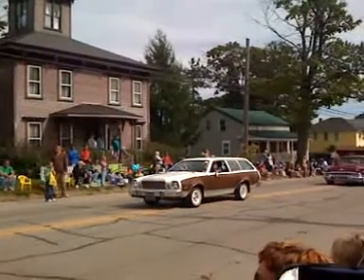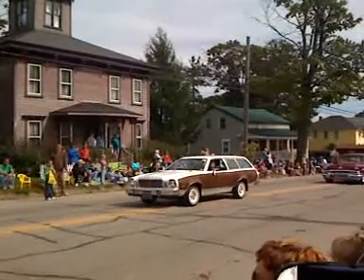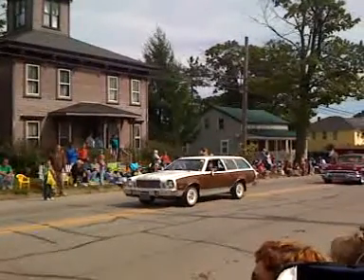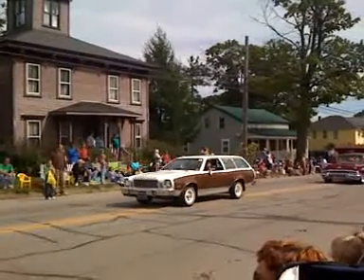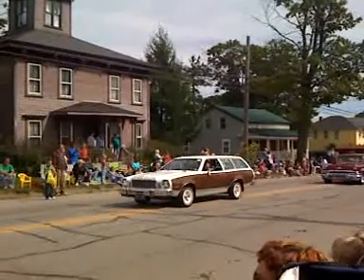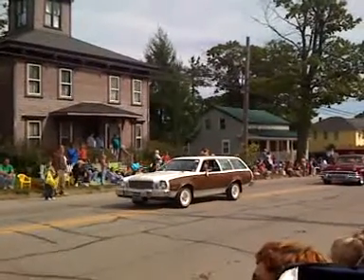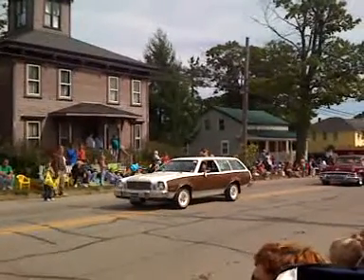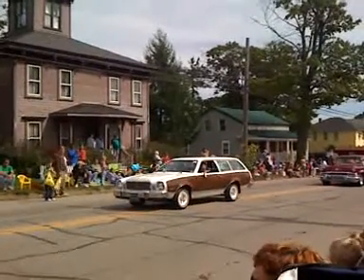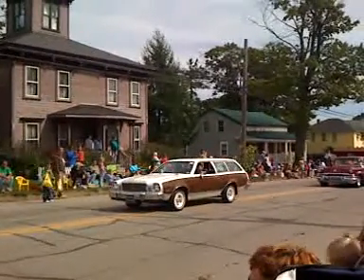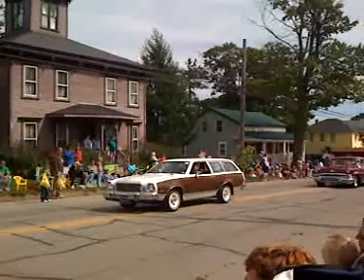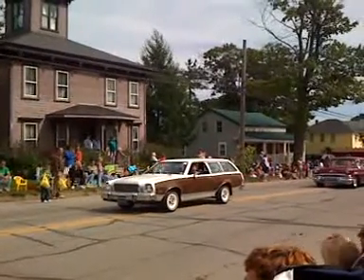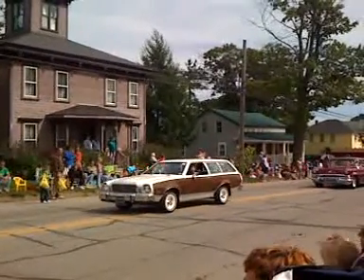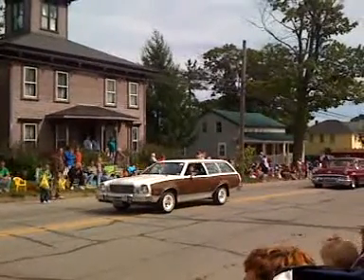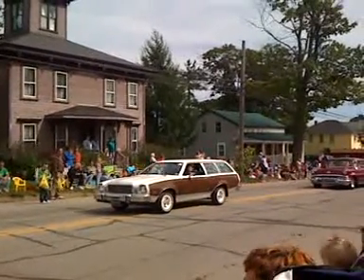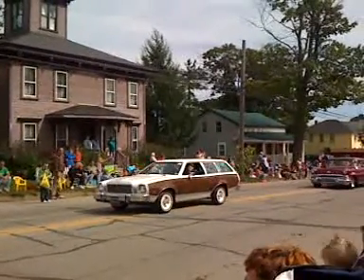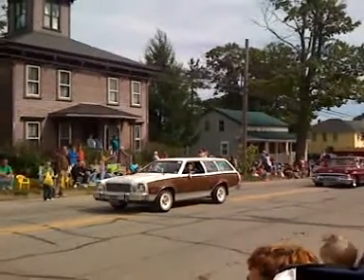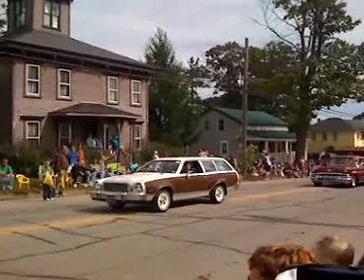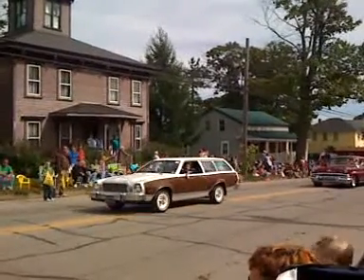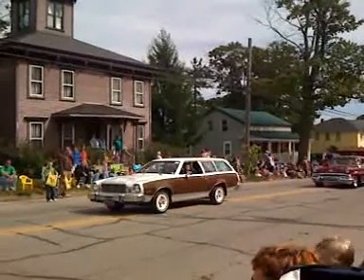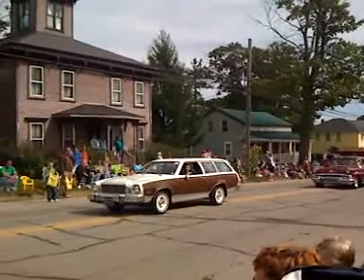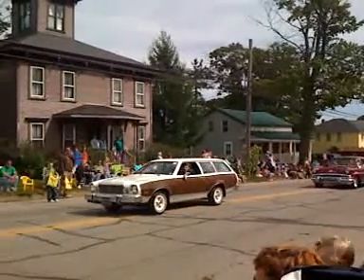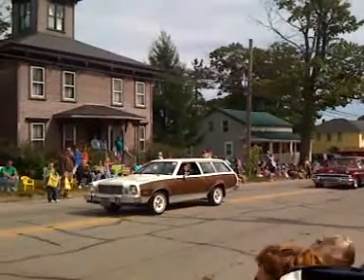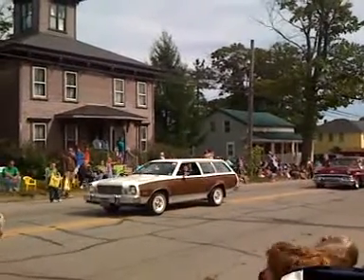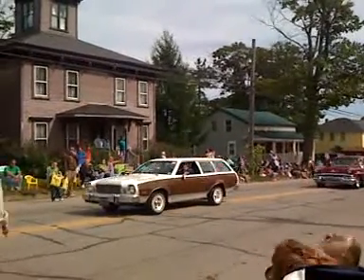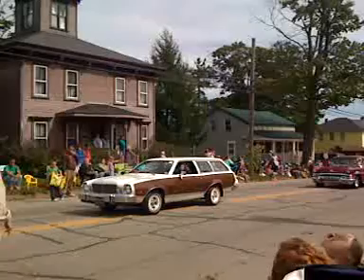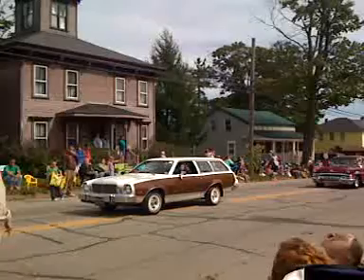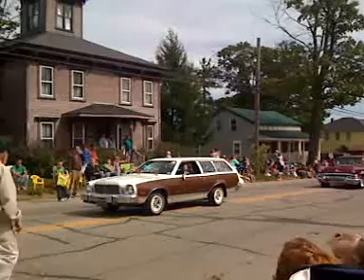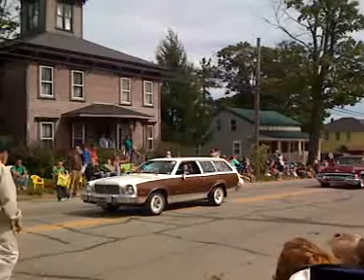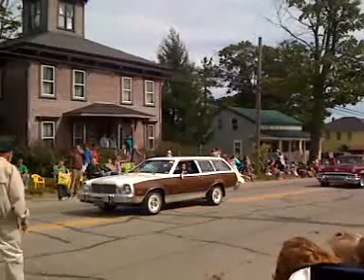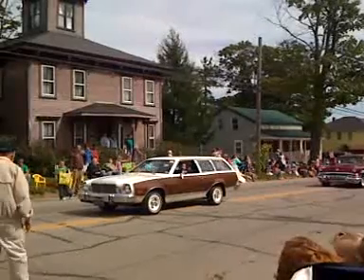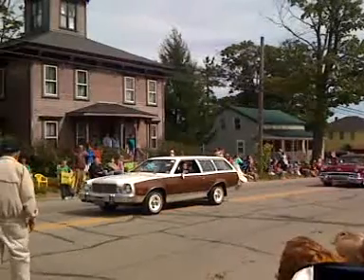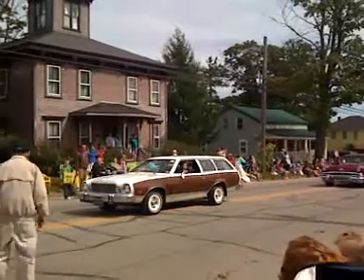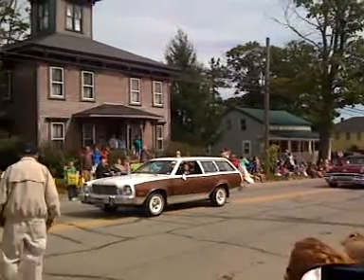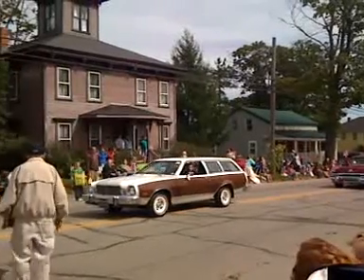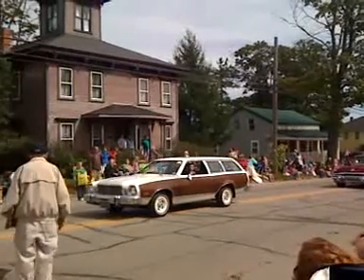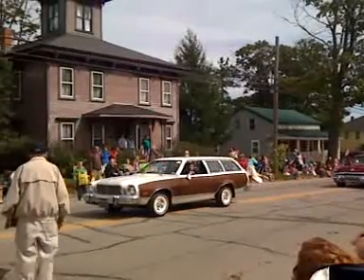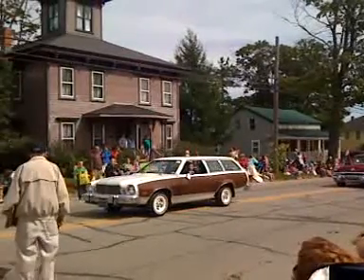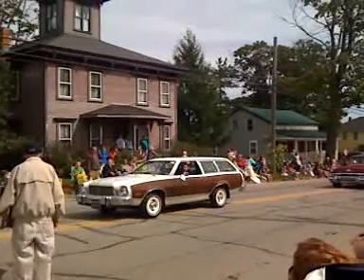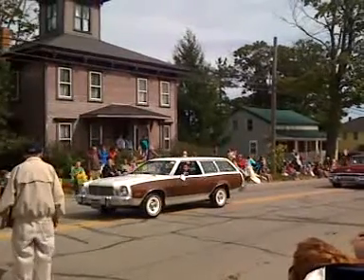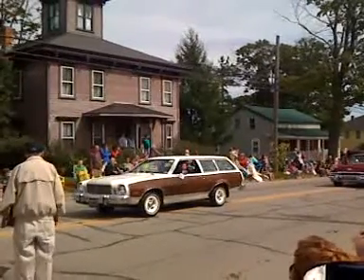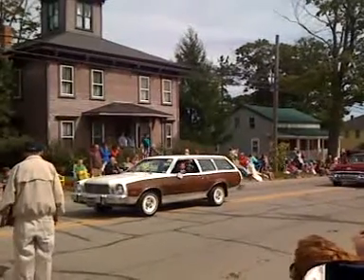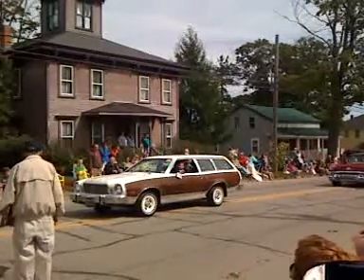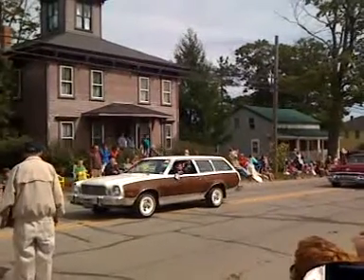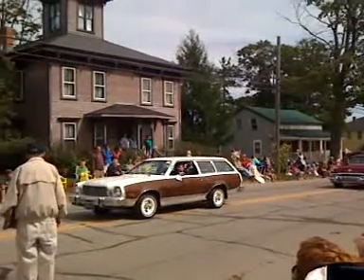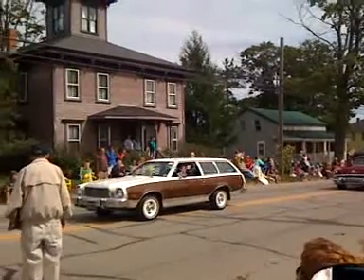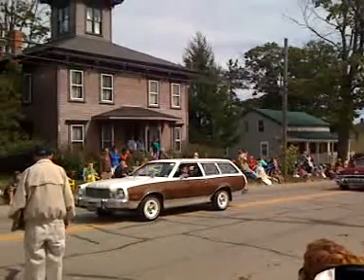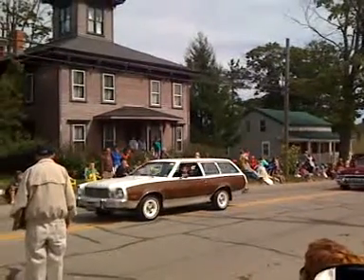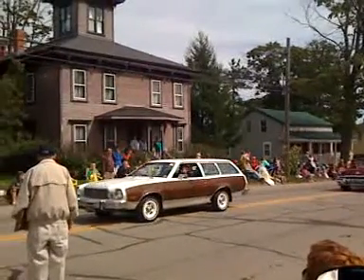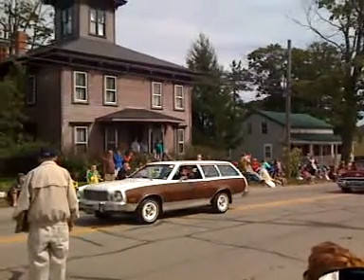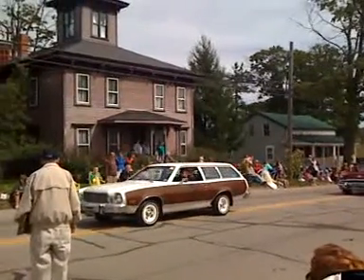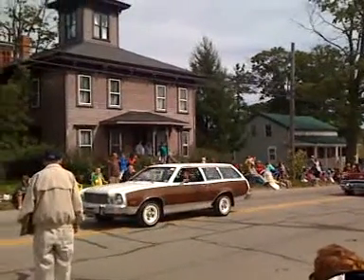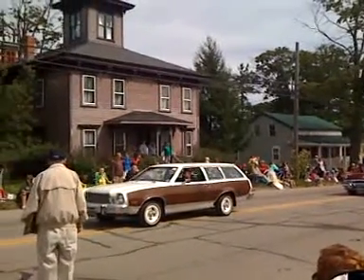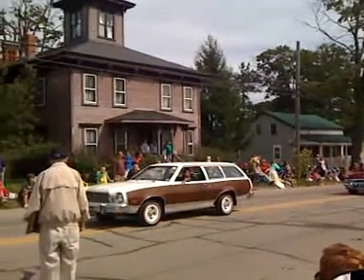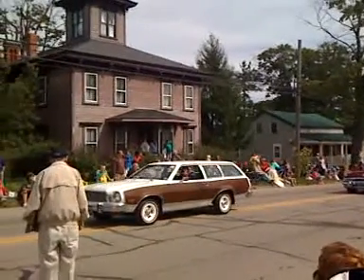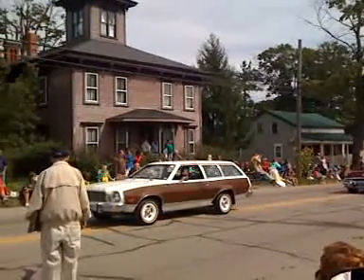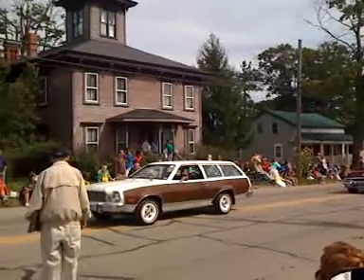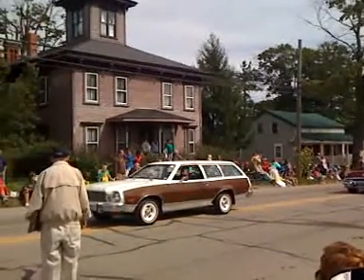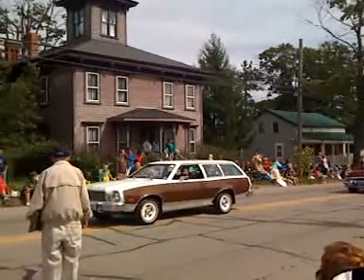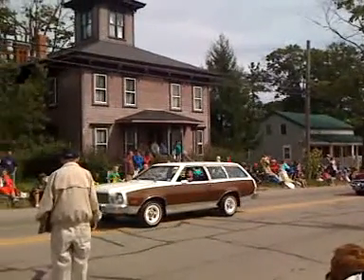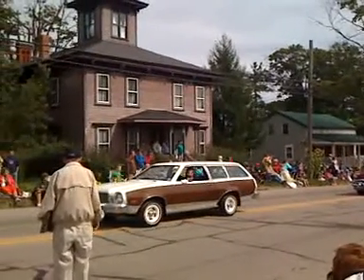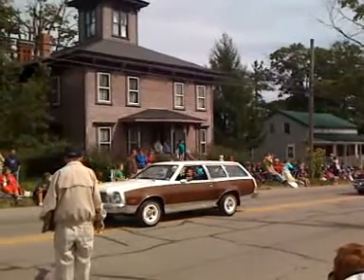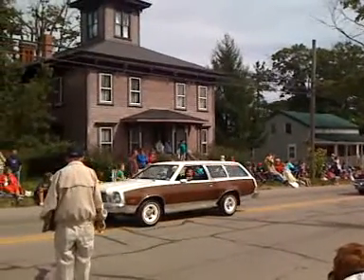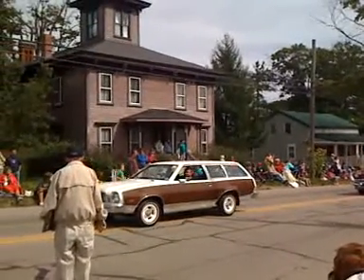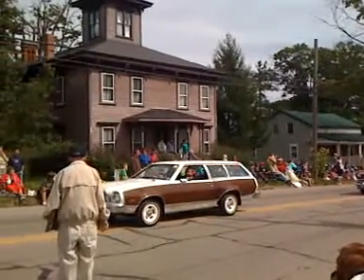He's followed by Phil Griffiths in the 1976 Mercury Bobcat Wagon.